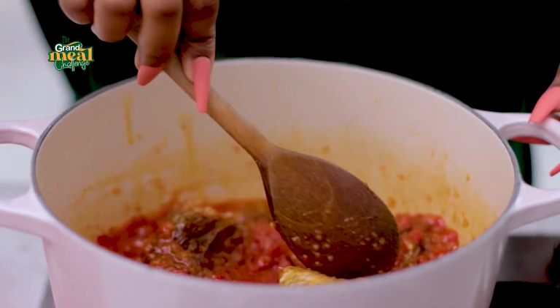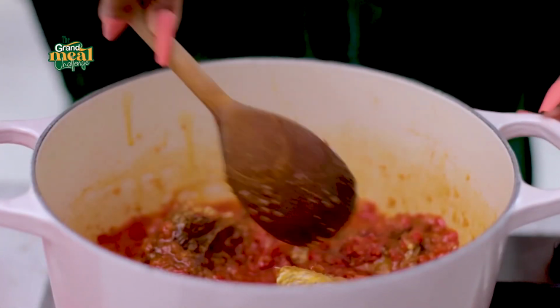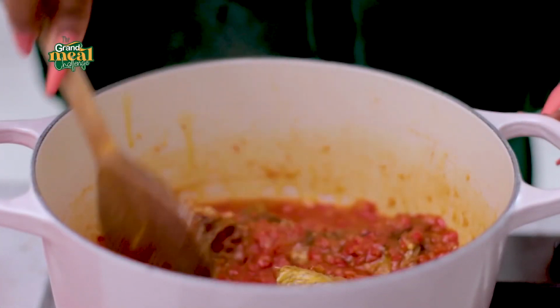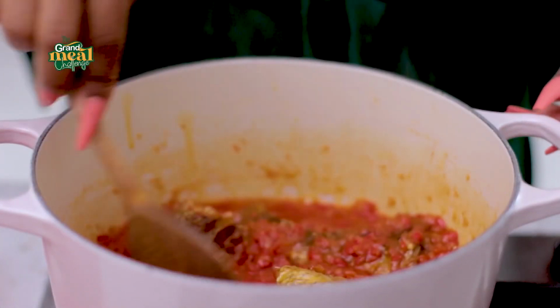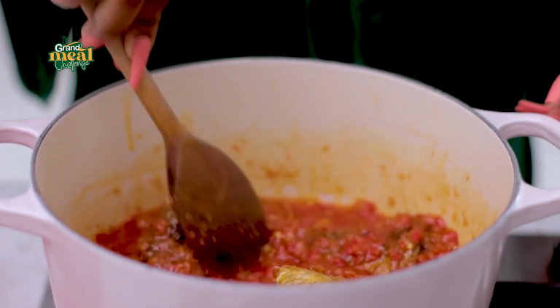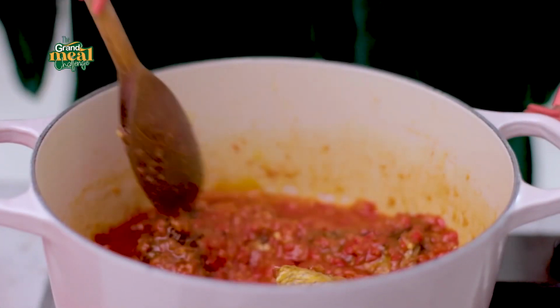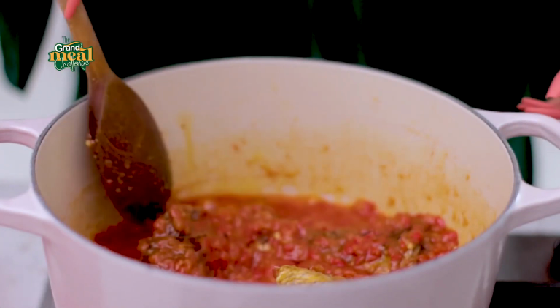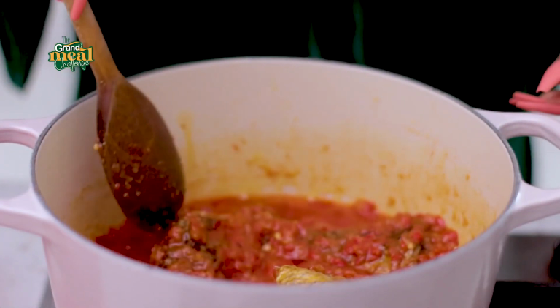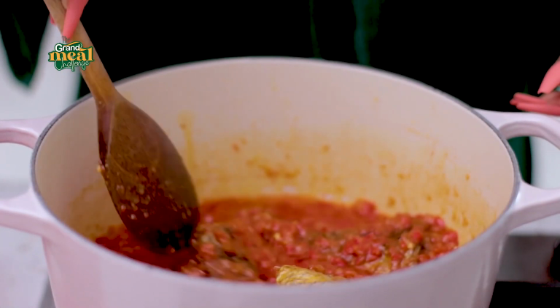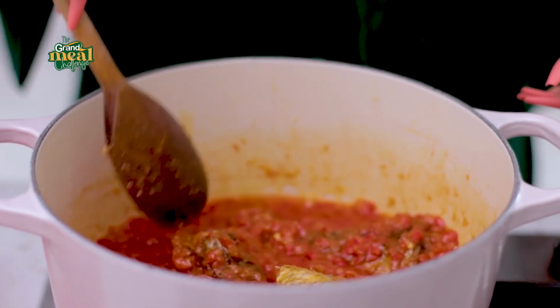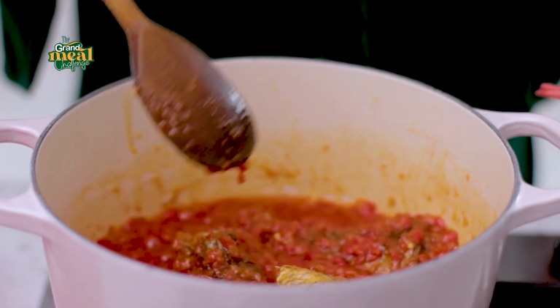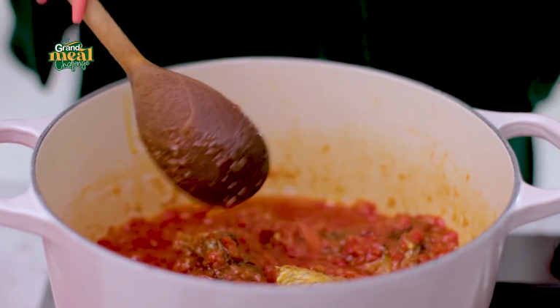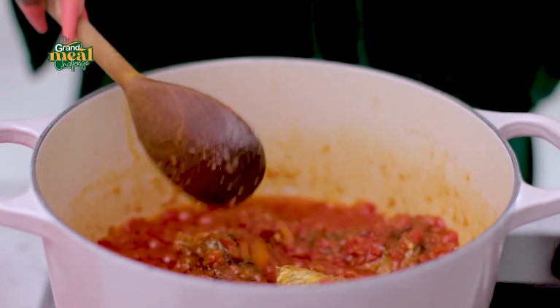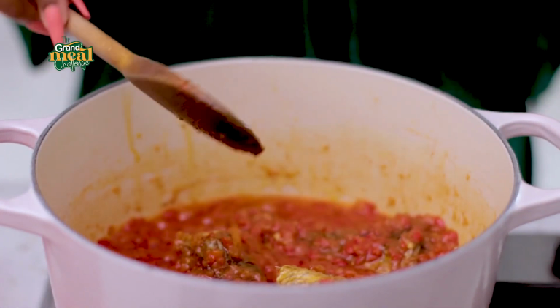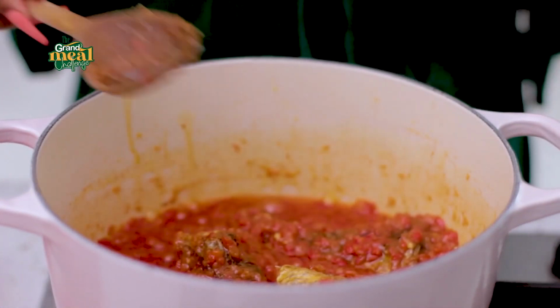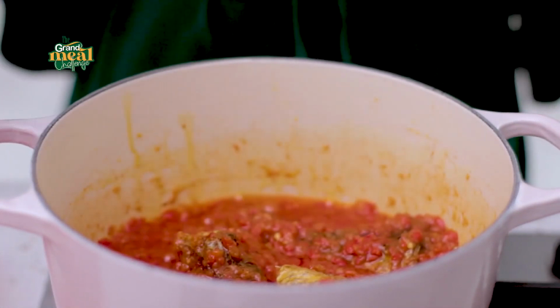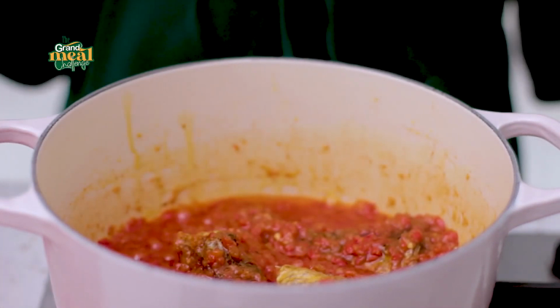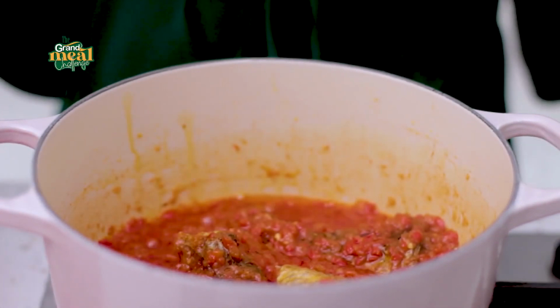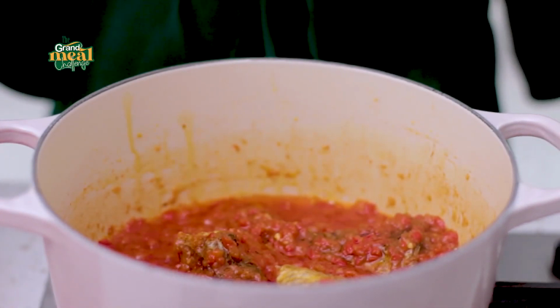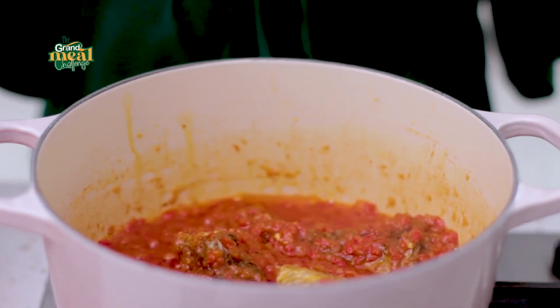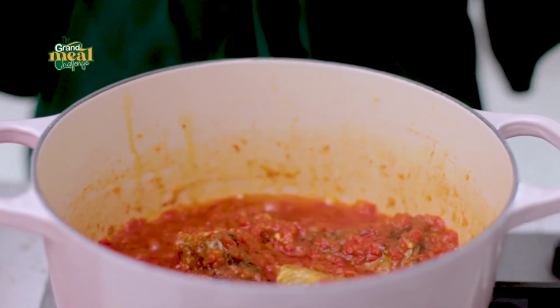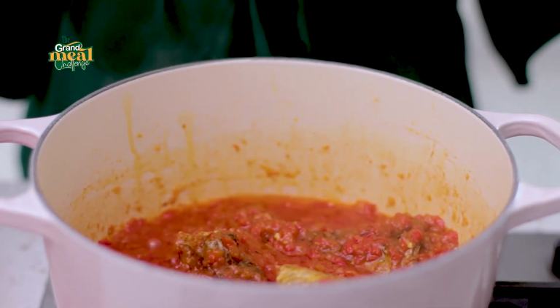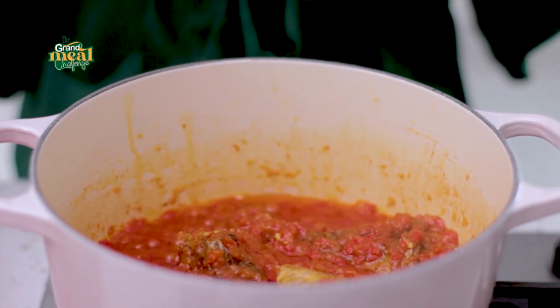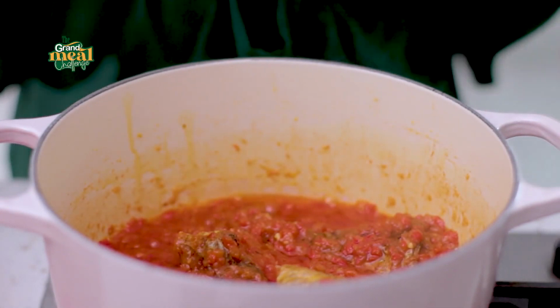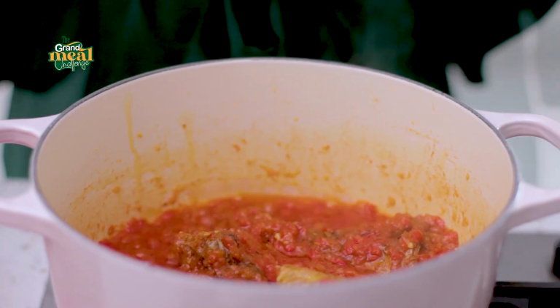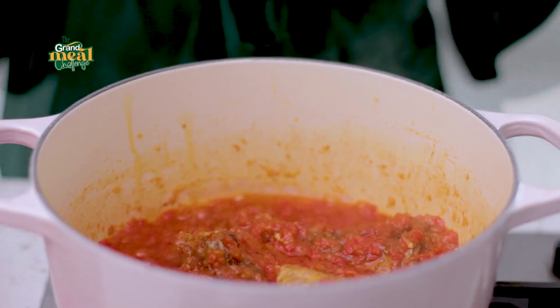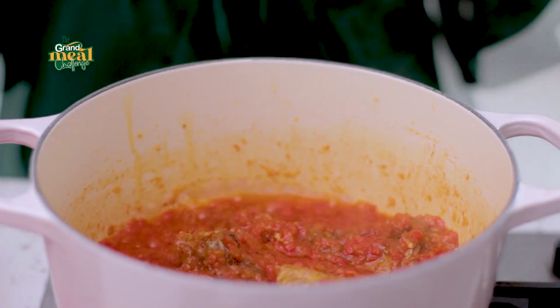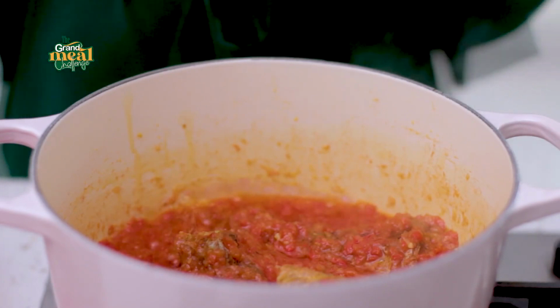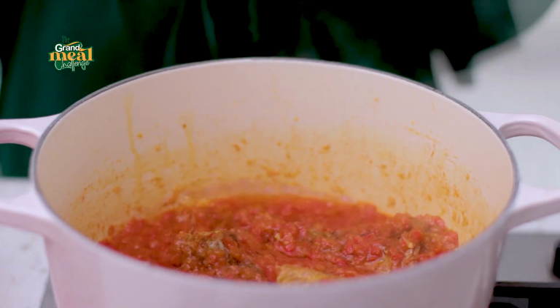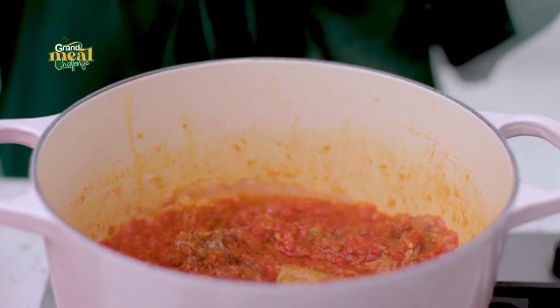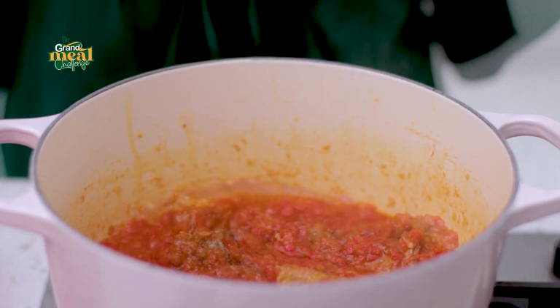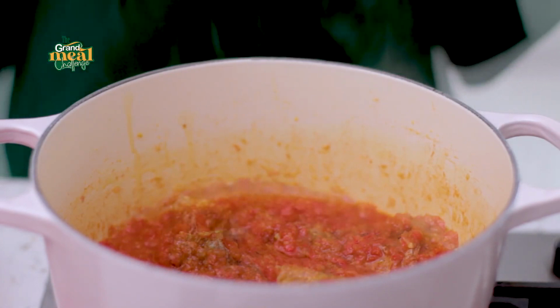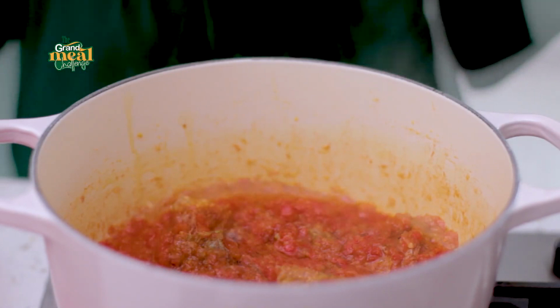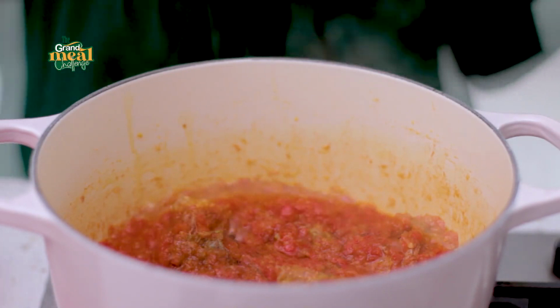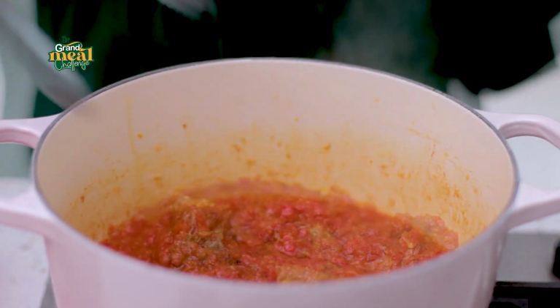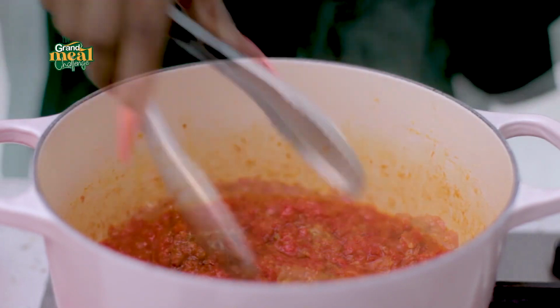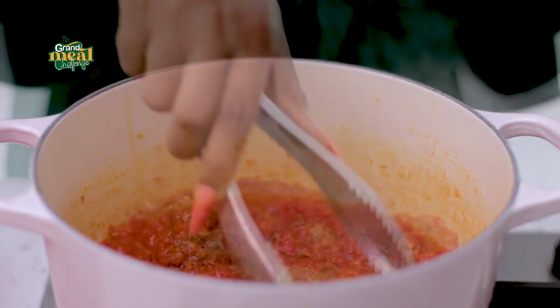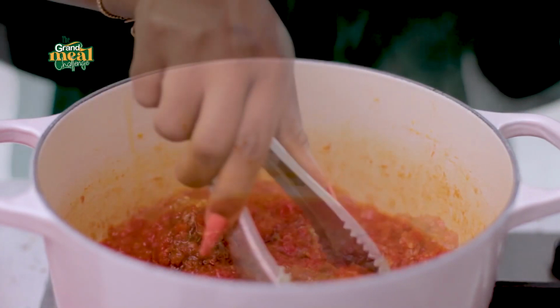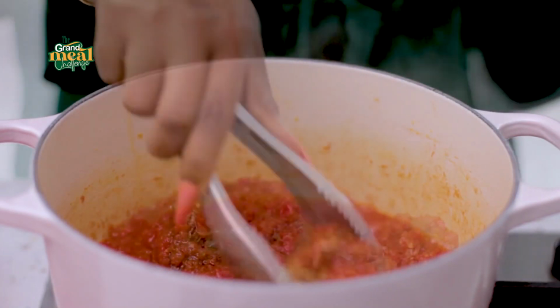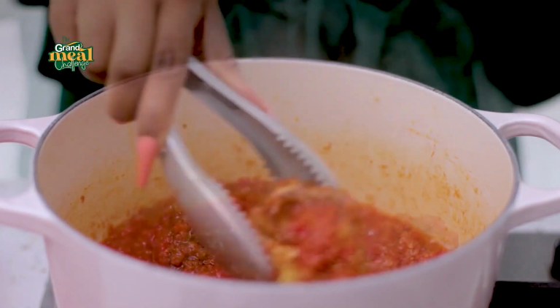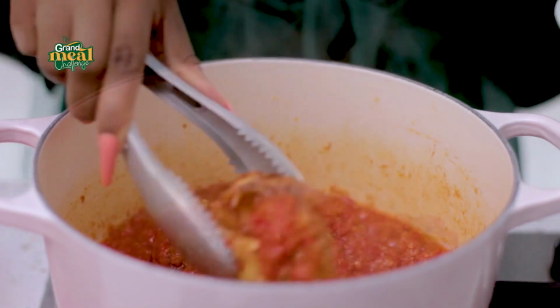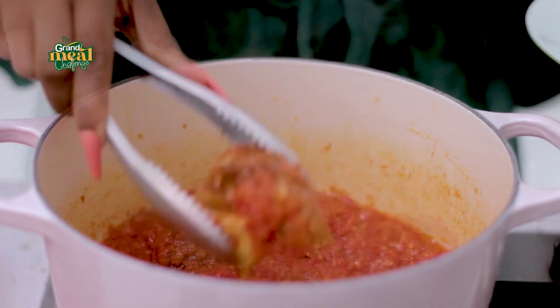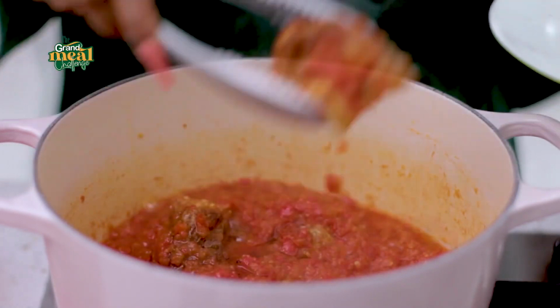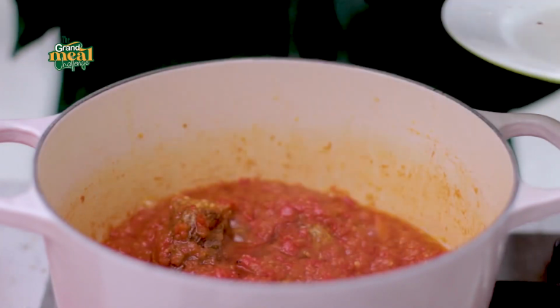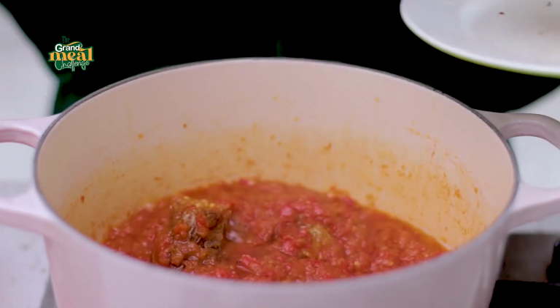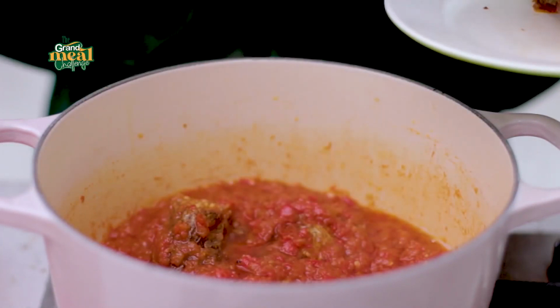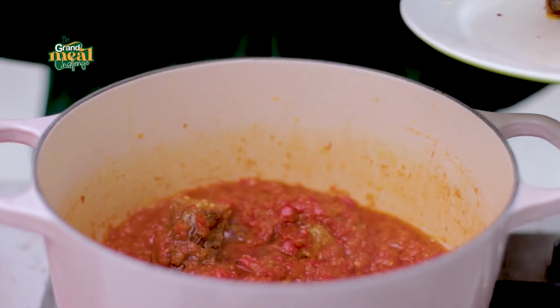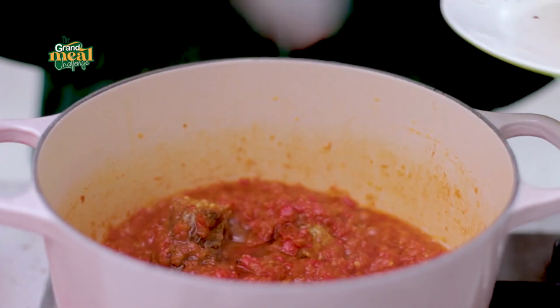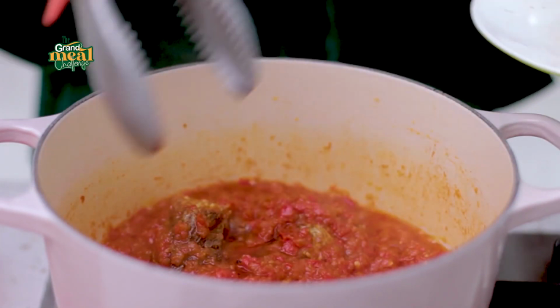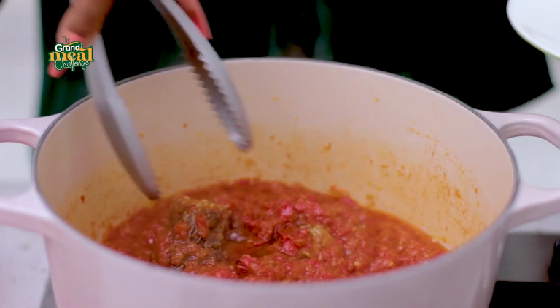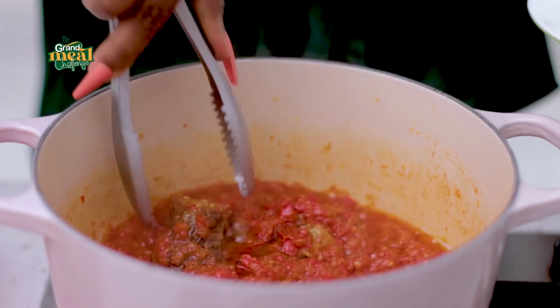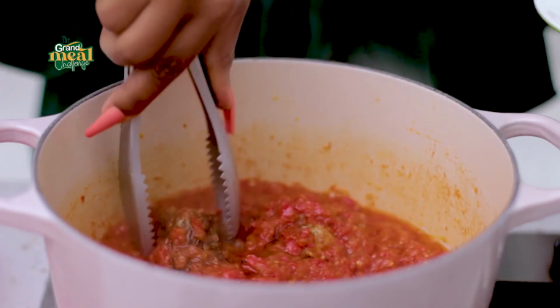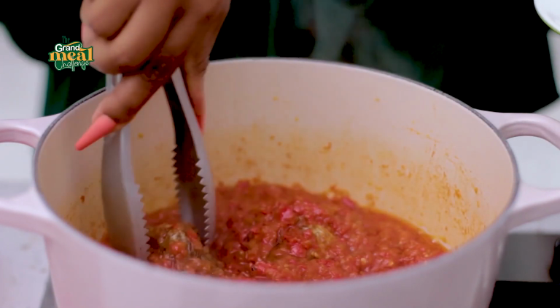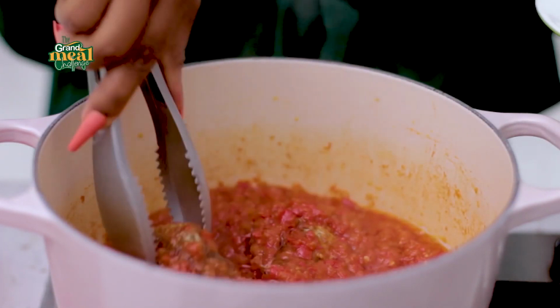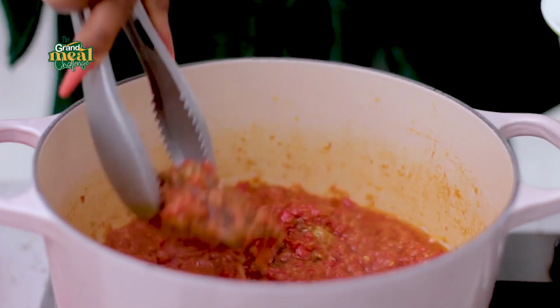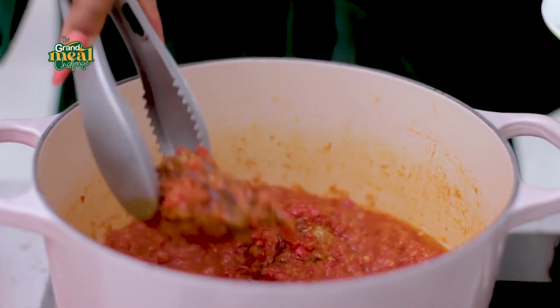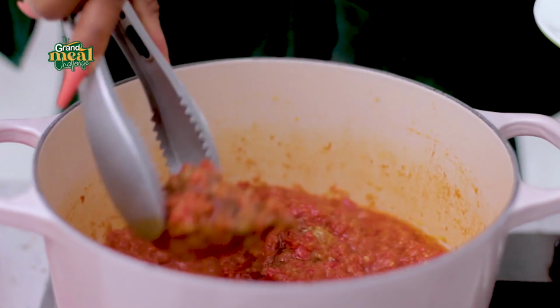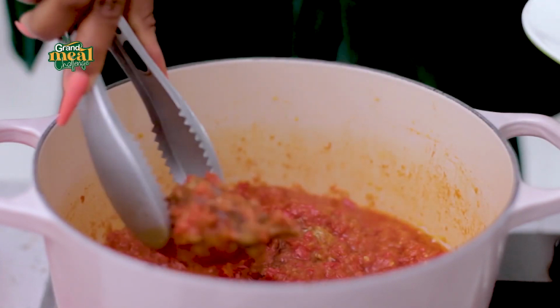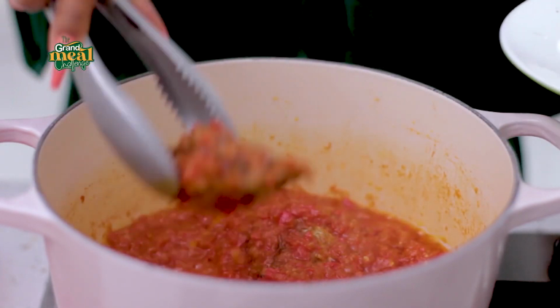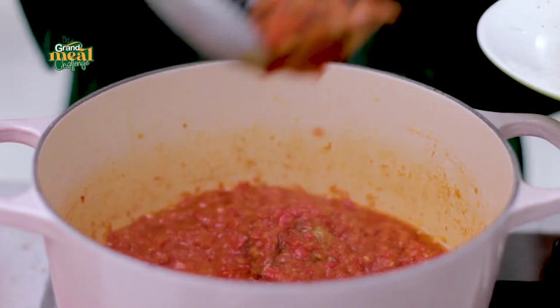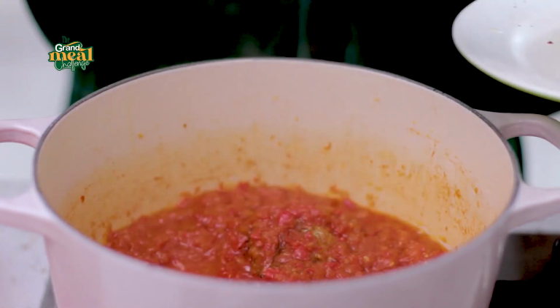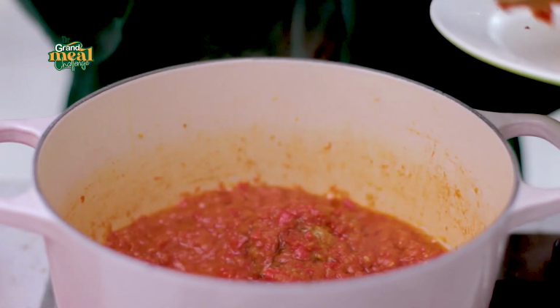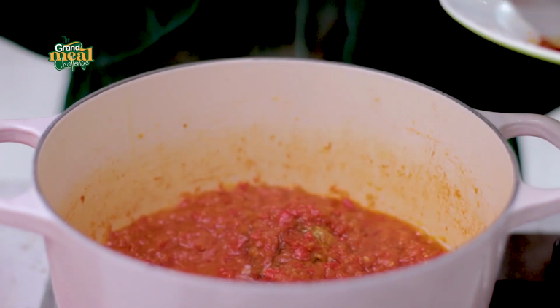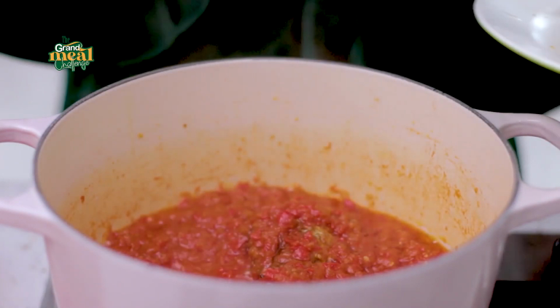I'll just continue to let it cook for another five minutes on low. I'm going to take them out now, and then I'll add in my kale.